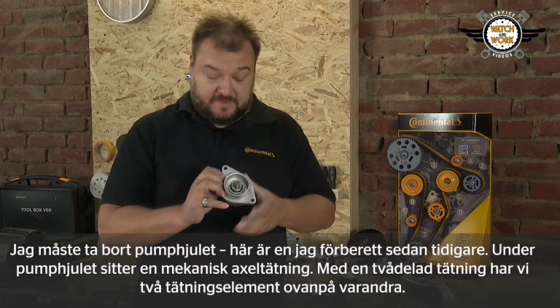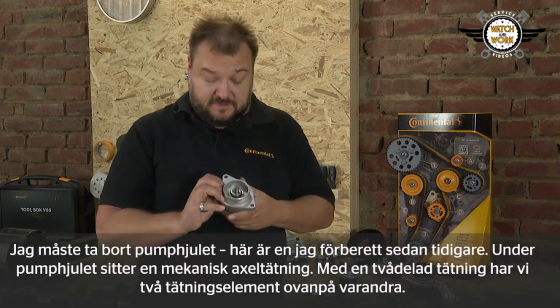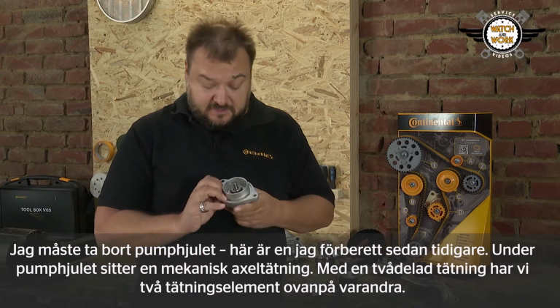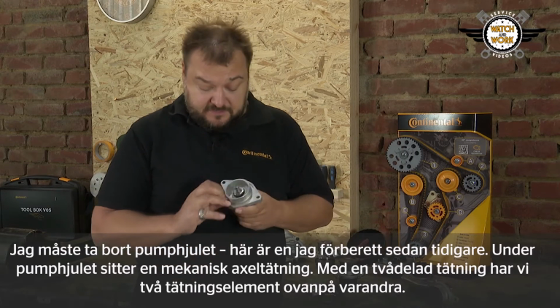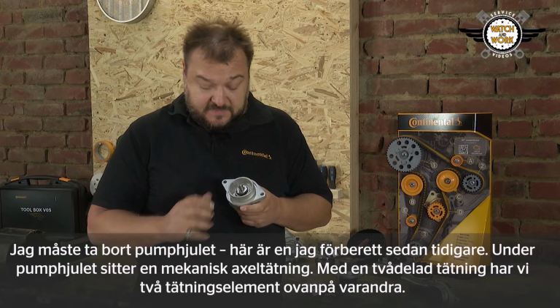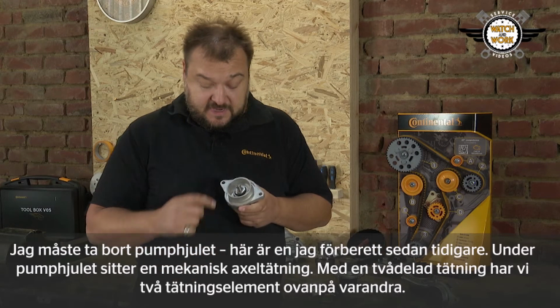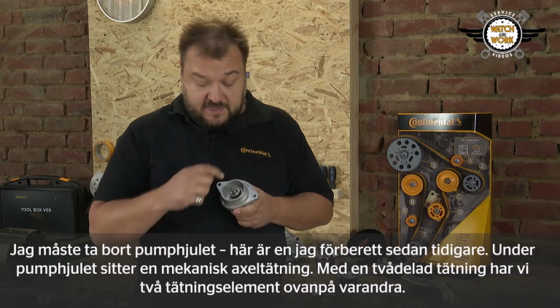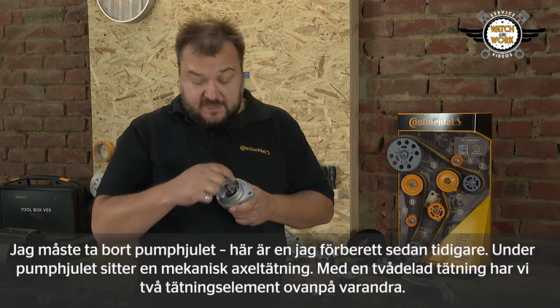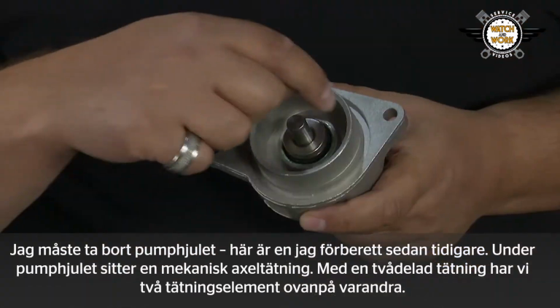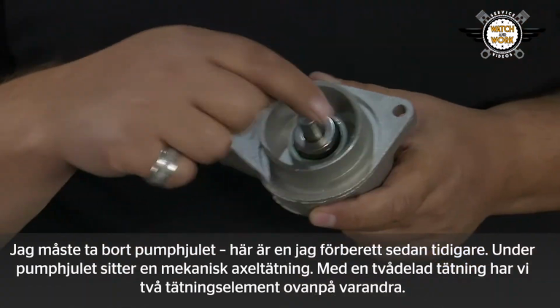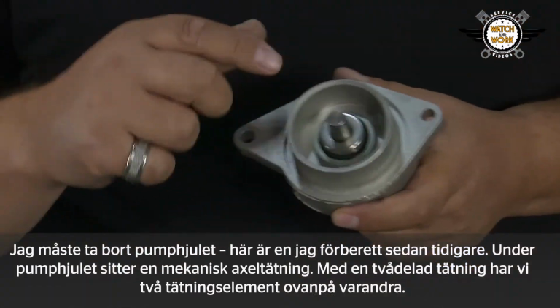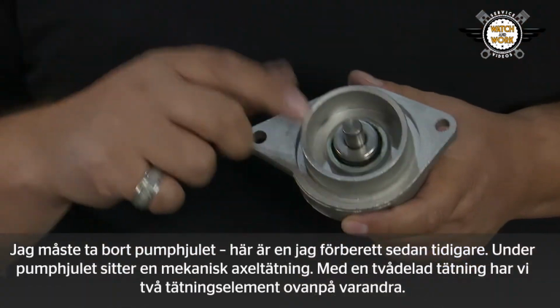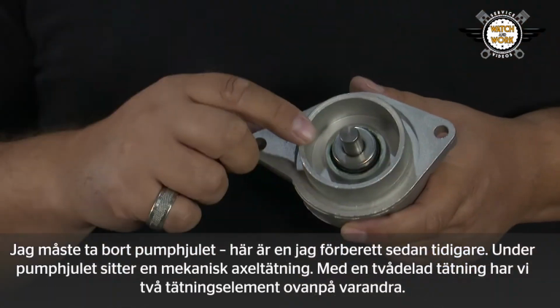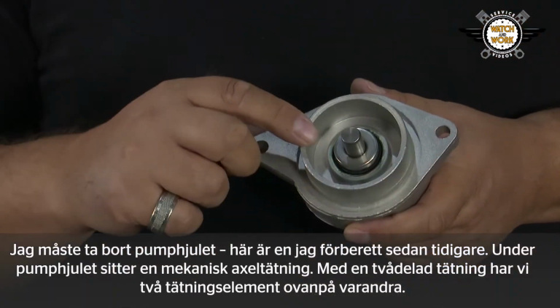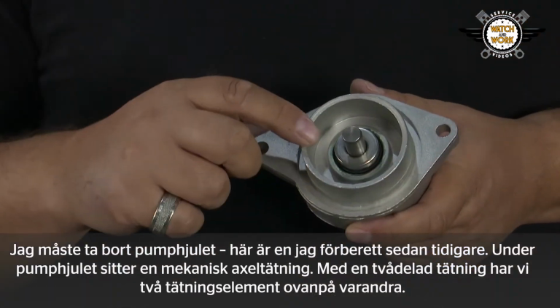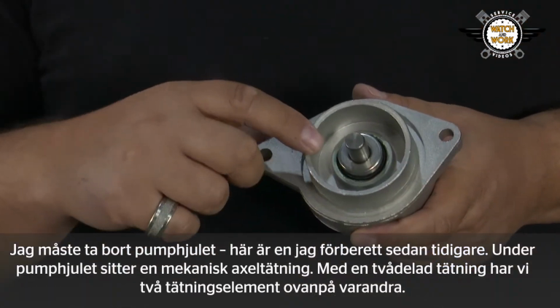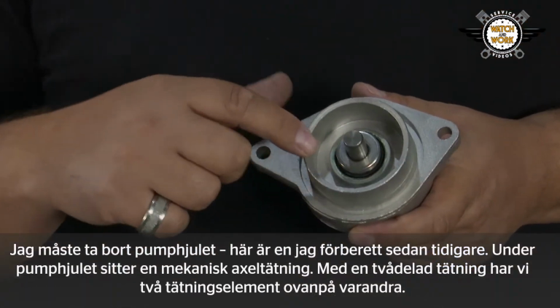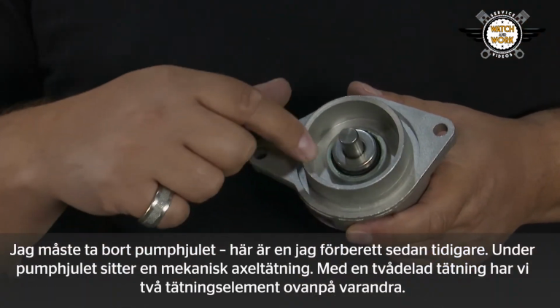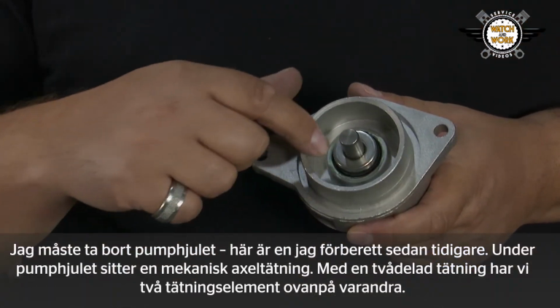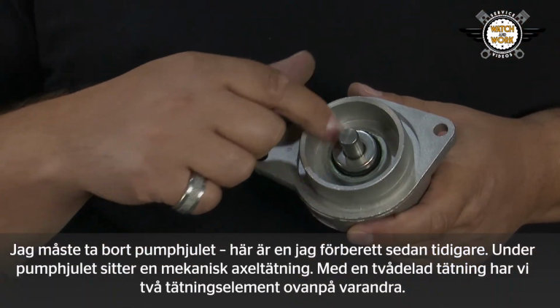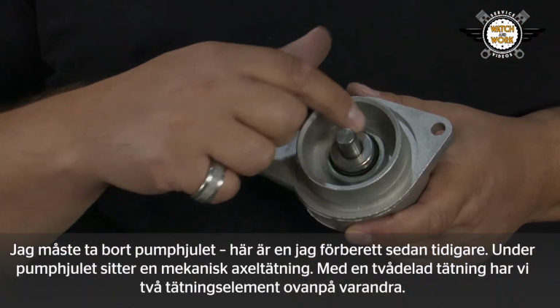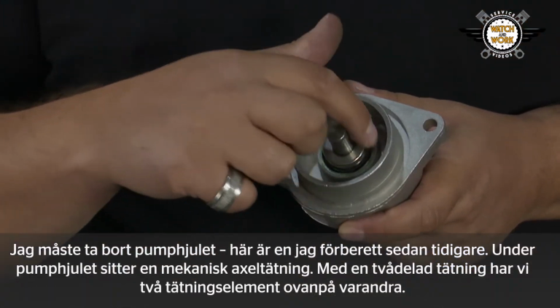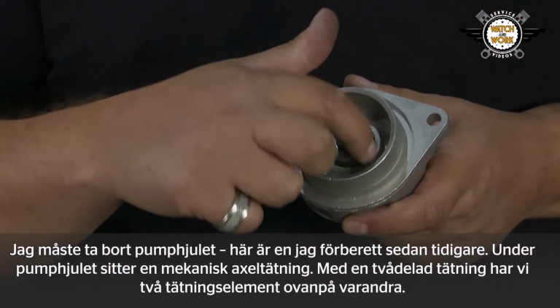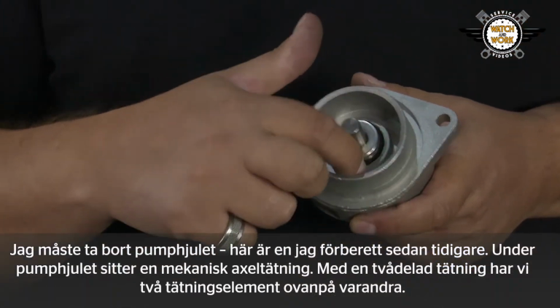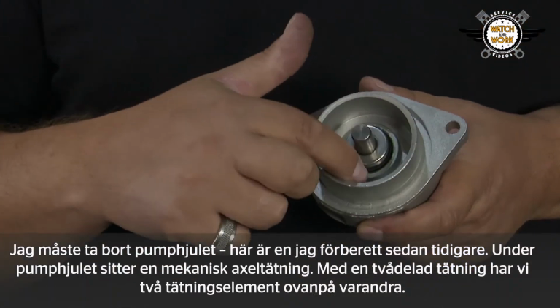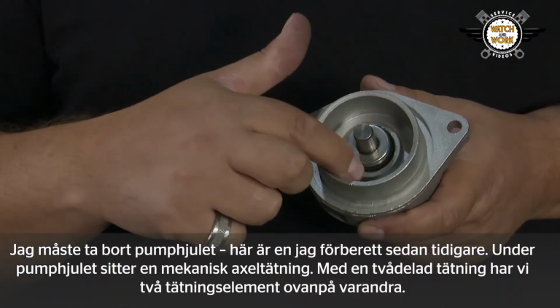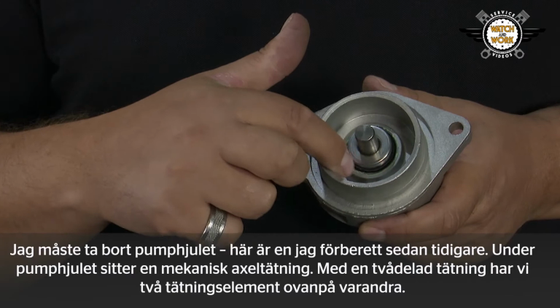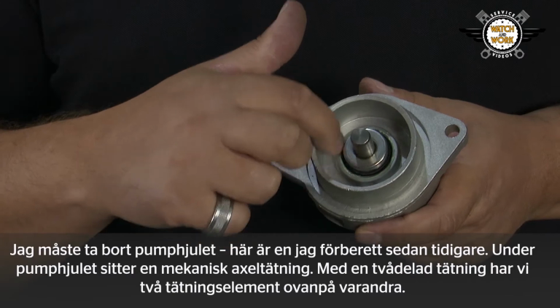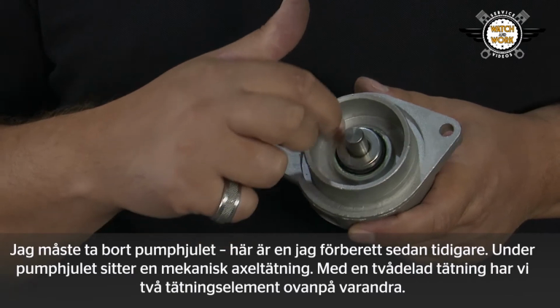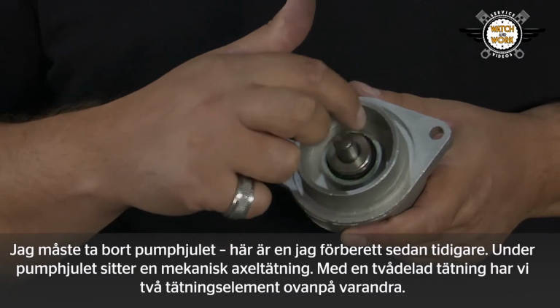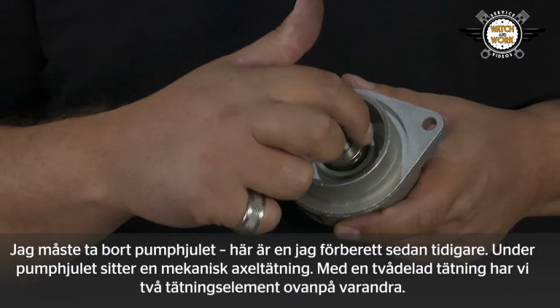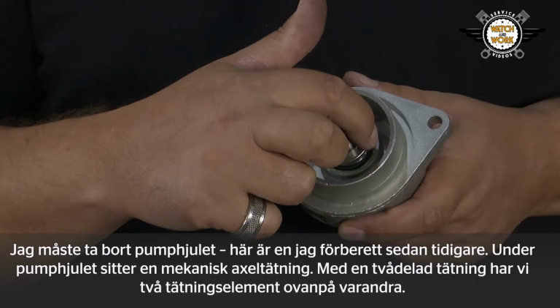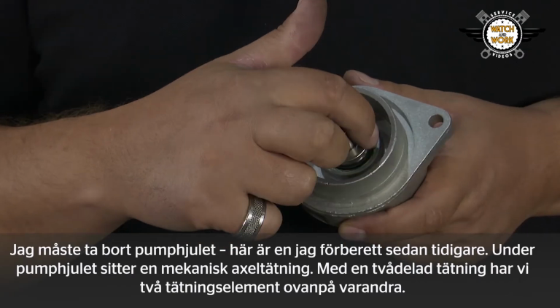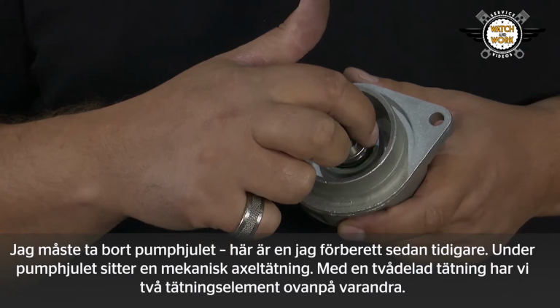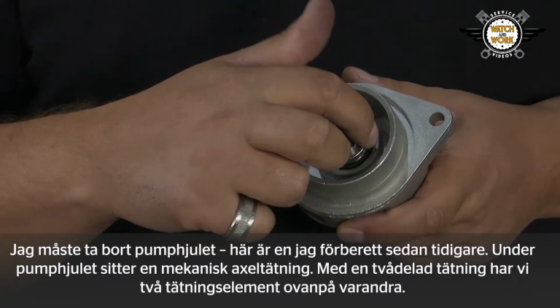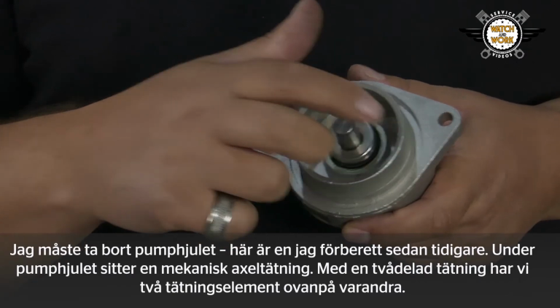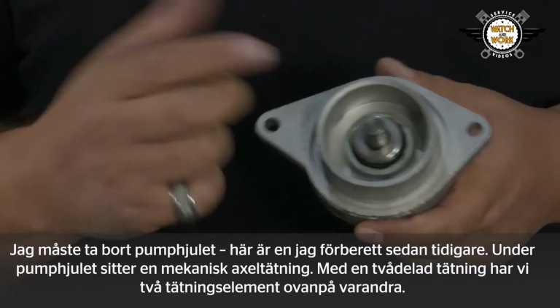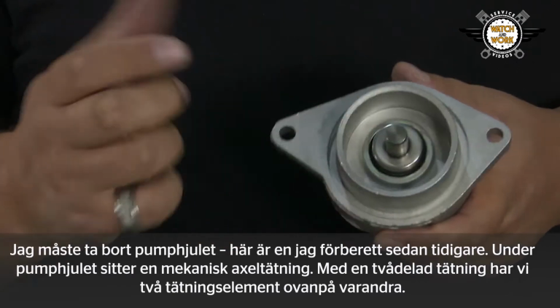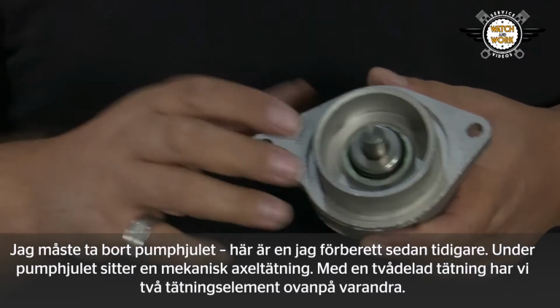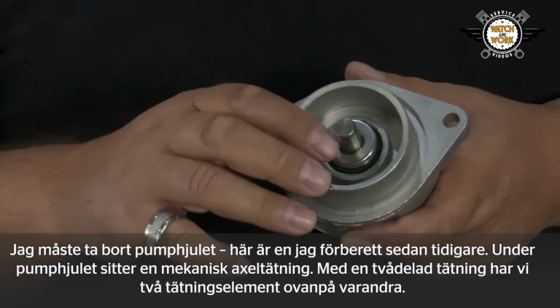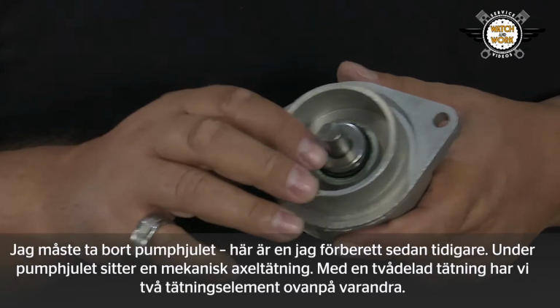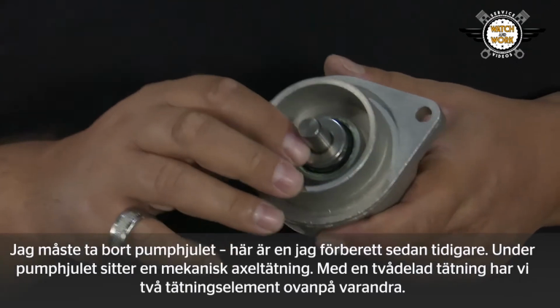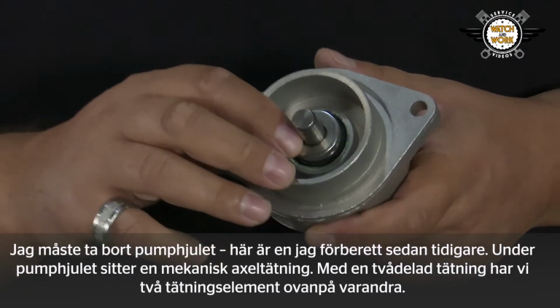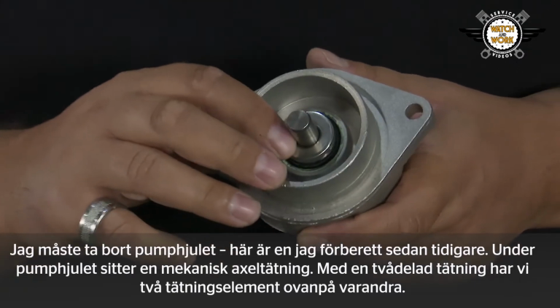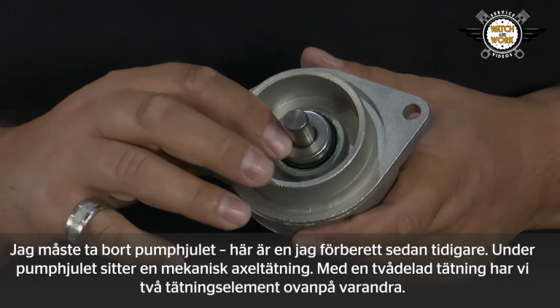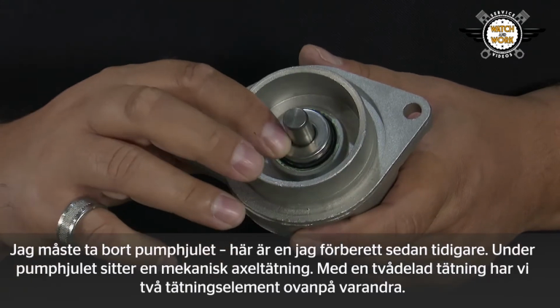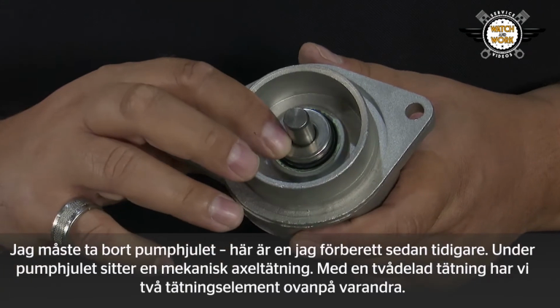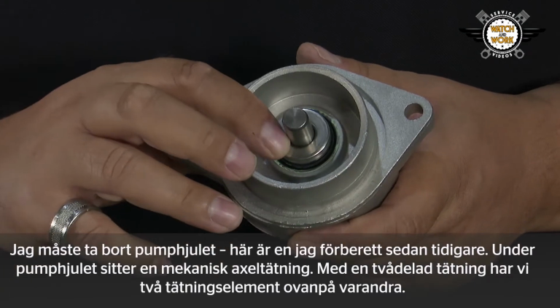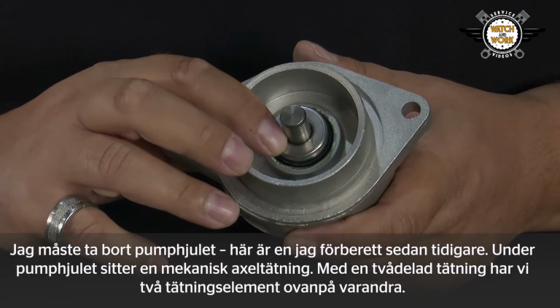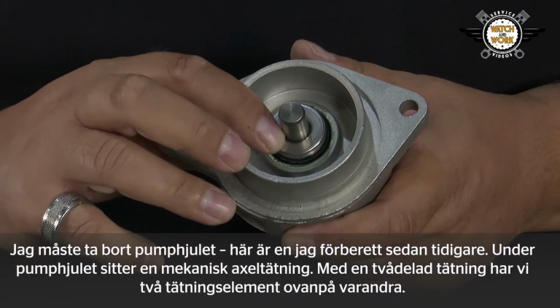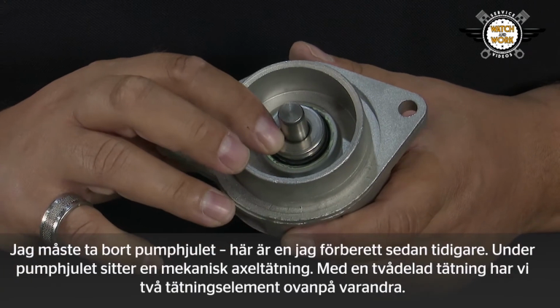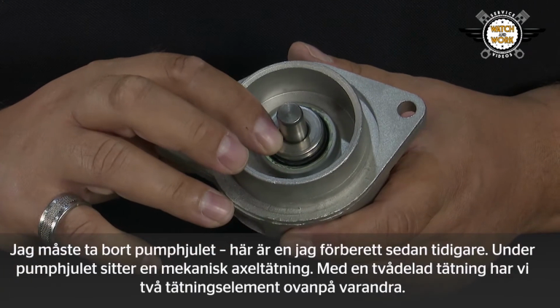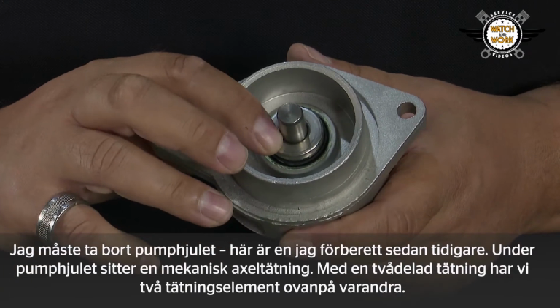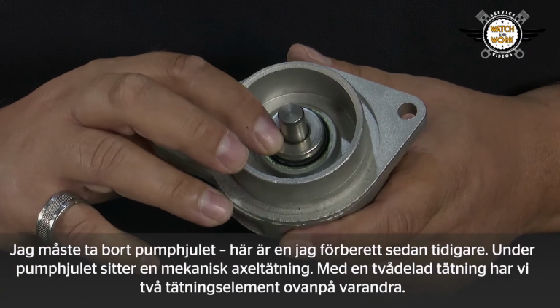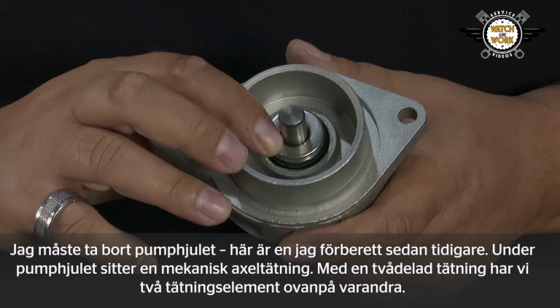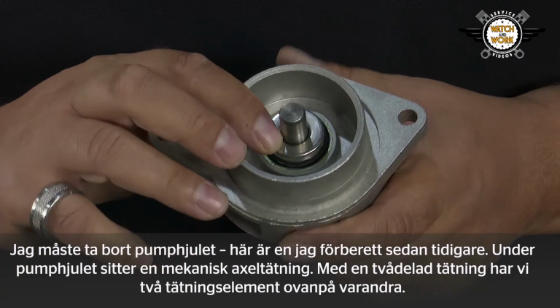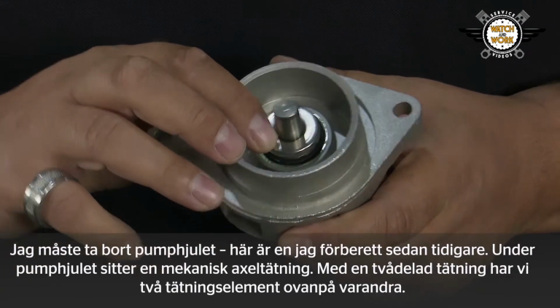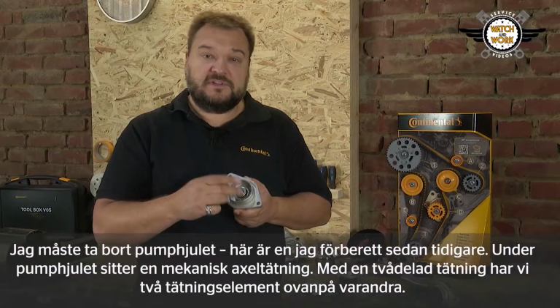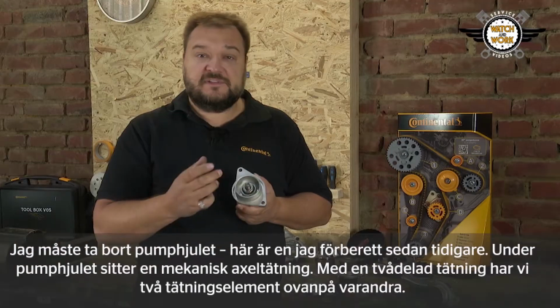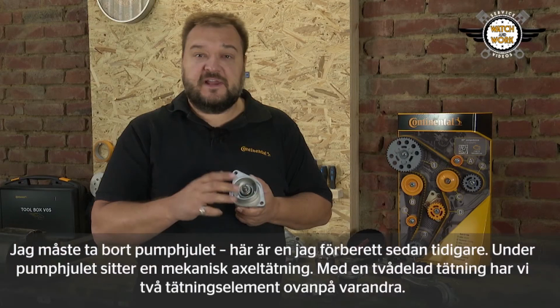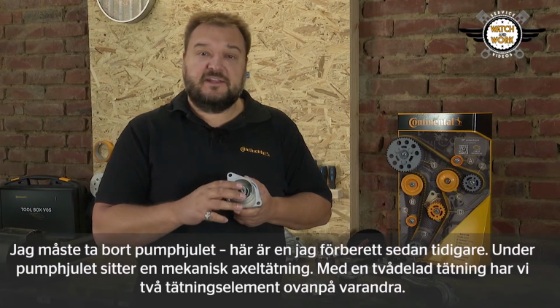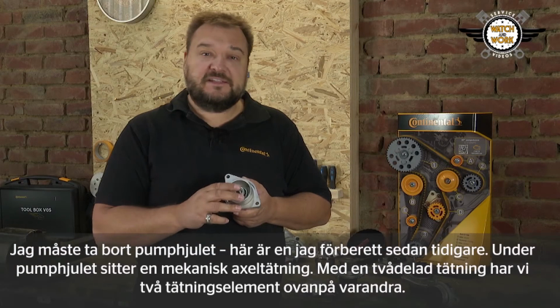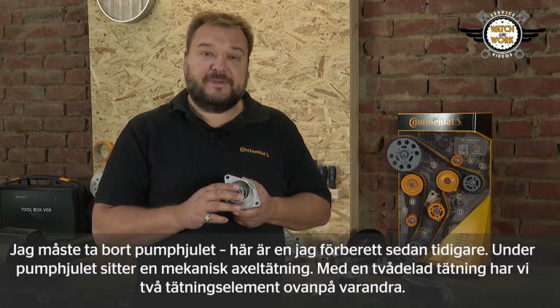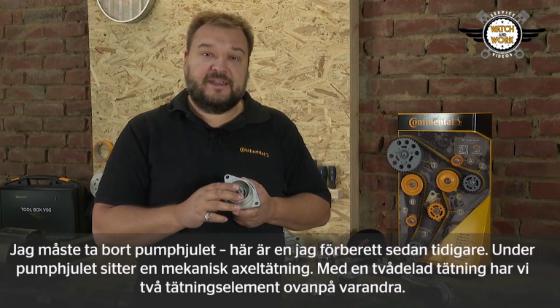Under the impeller we find a mechanical shaft seal. This is a two-part seal — in other words, we have two seal elements, one on top of the other.